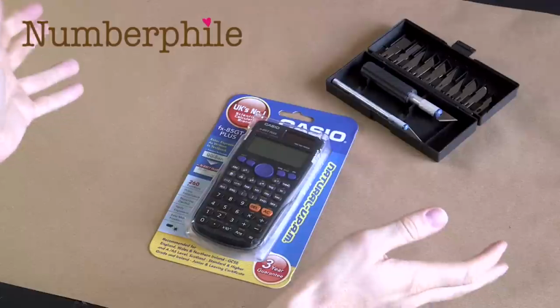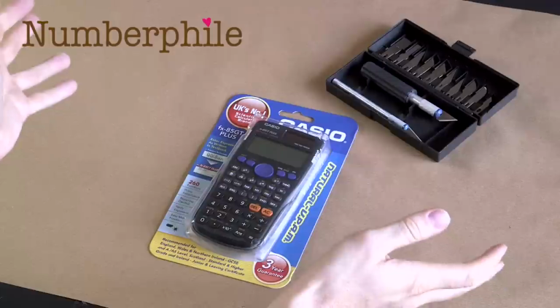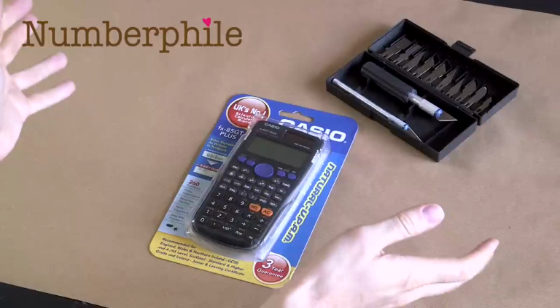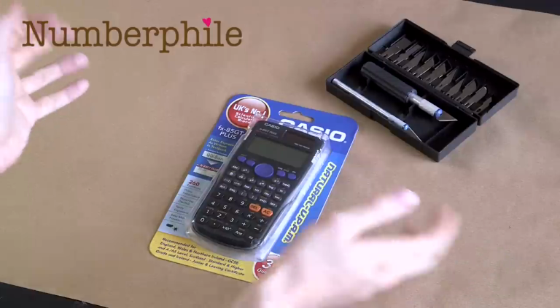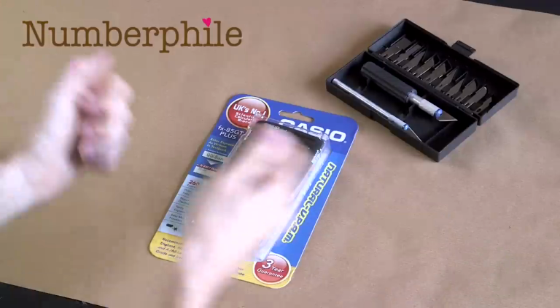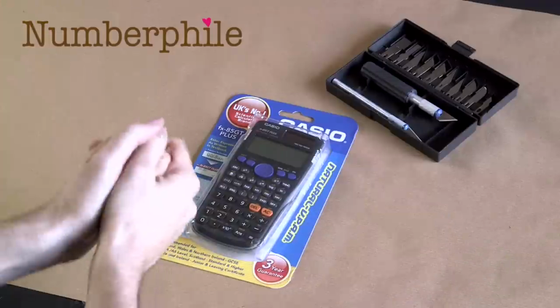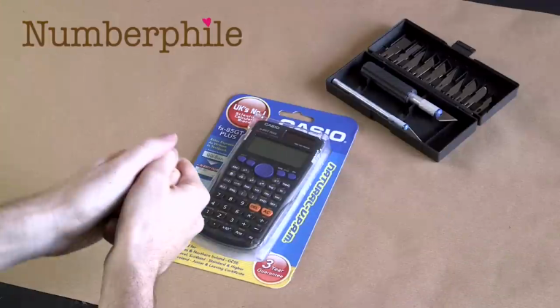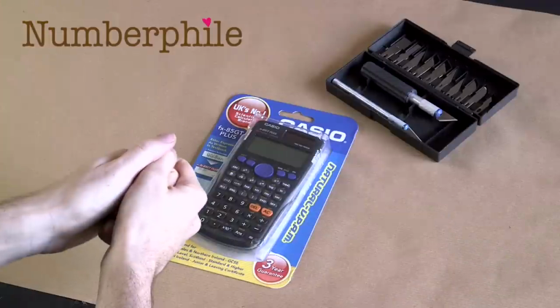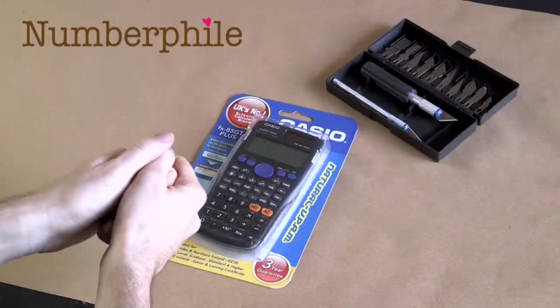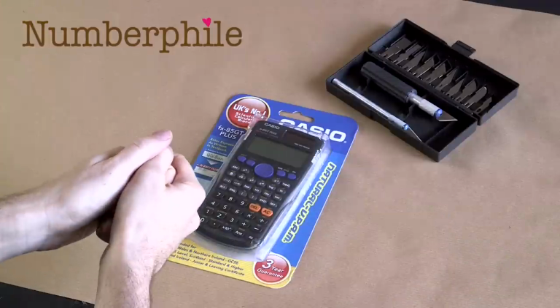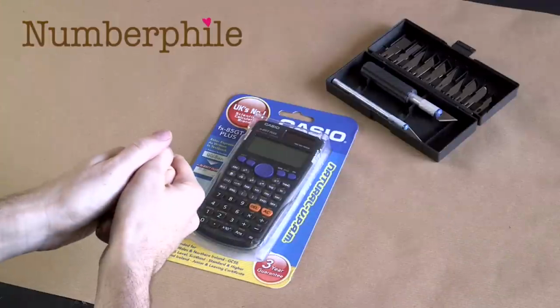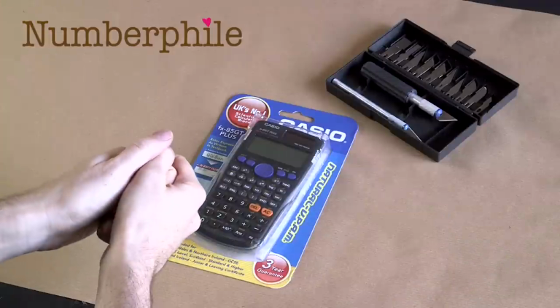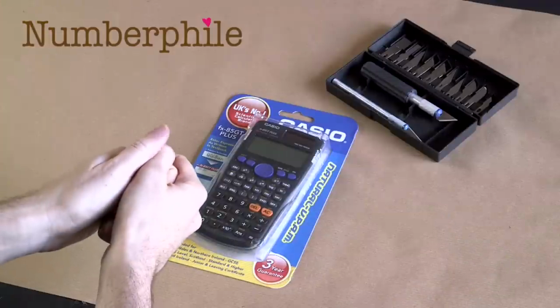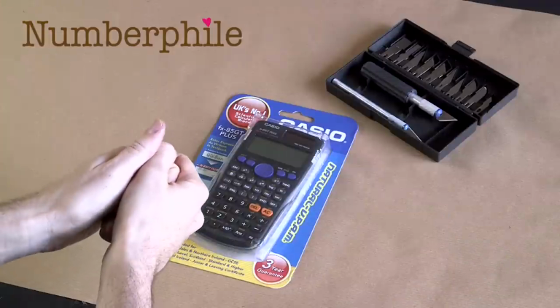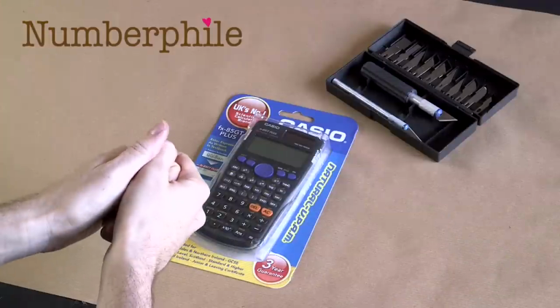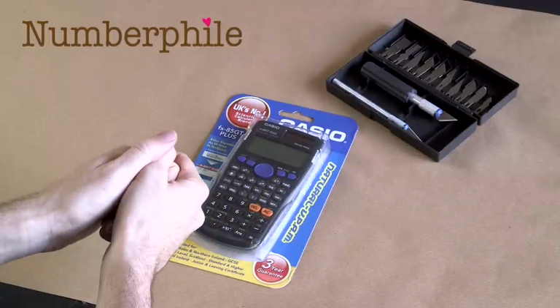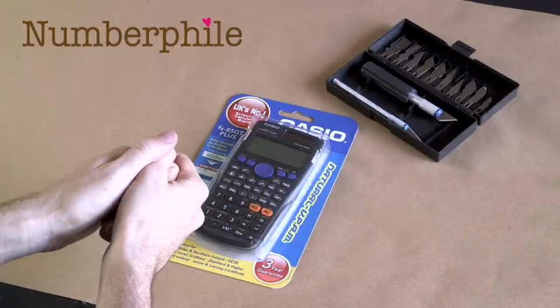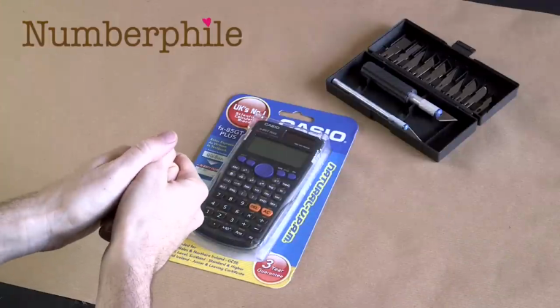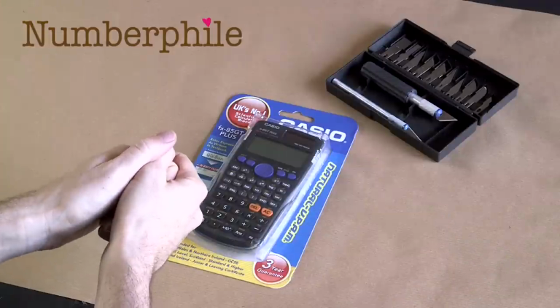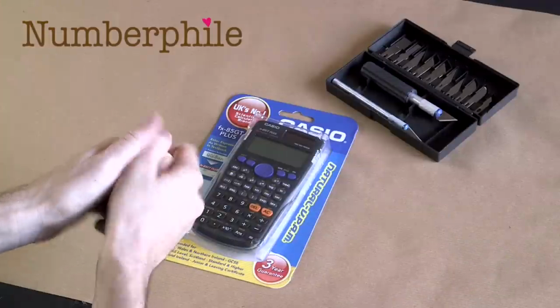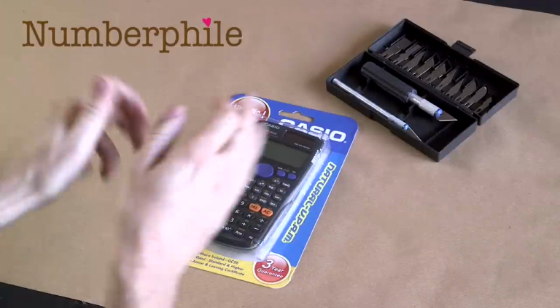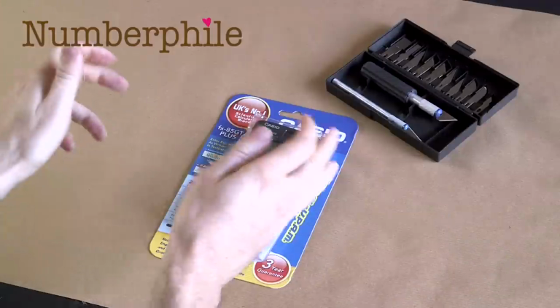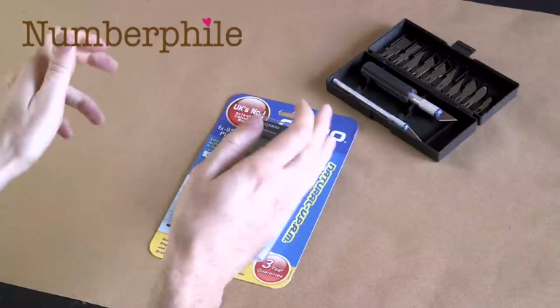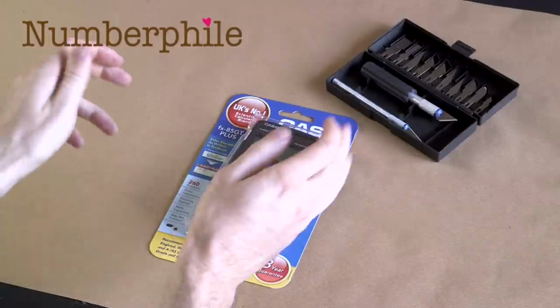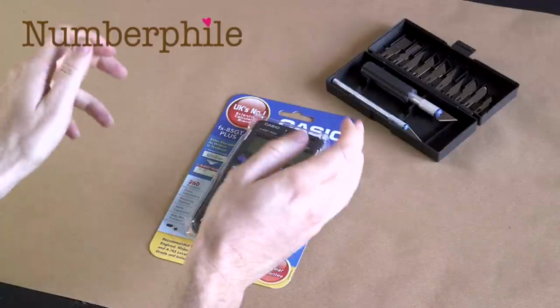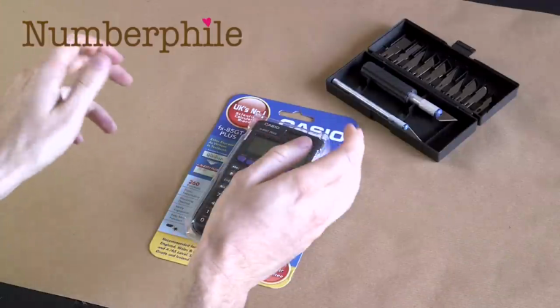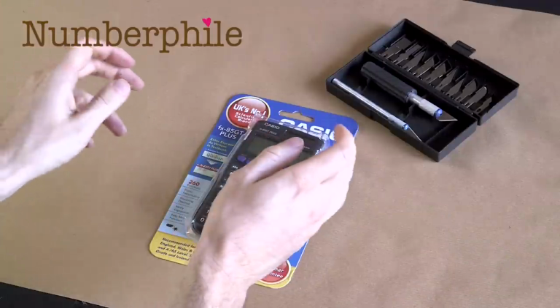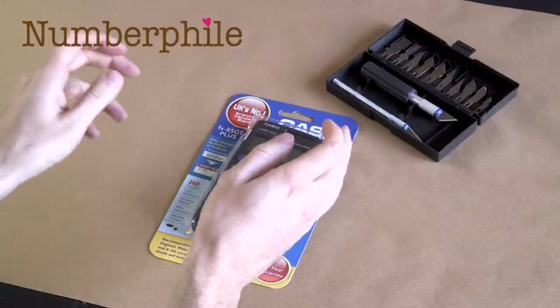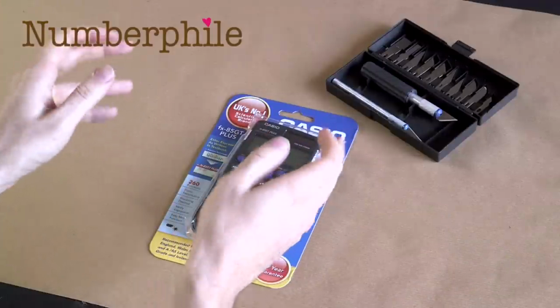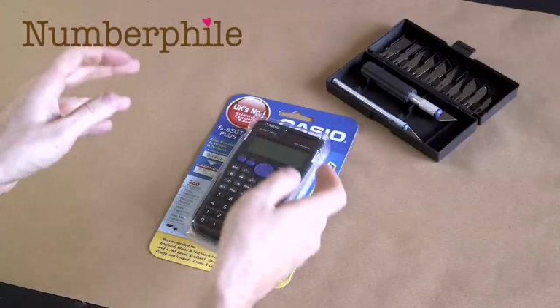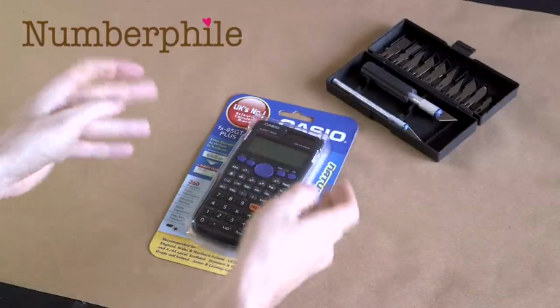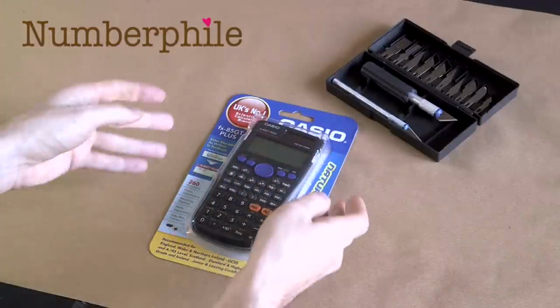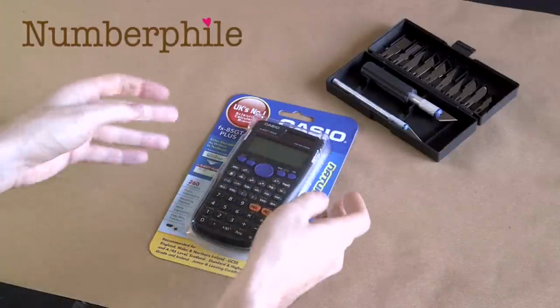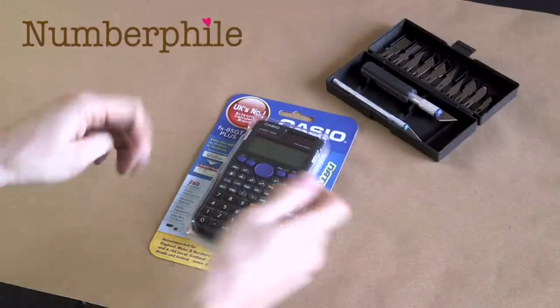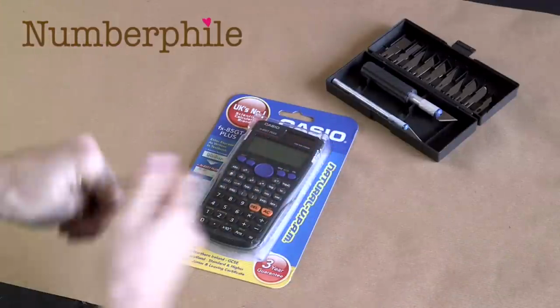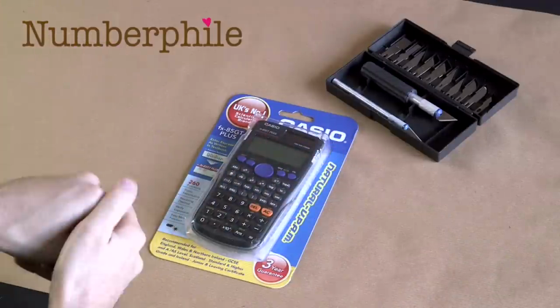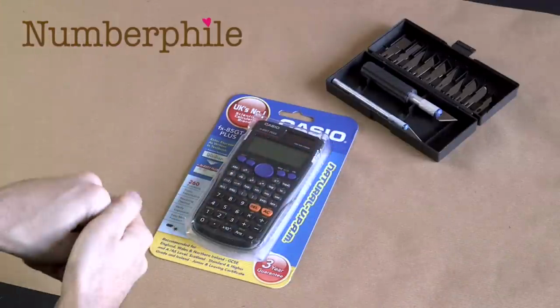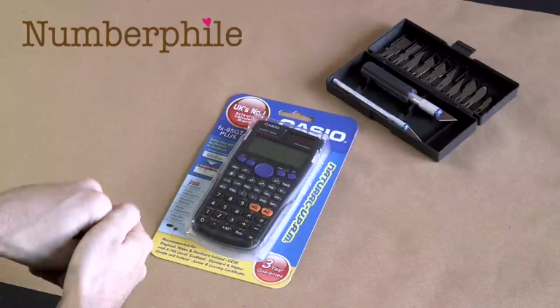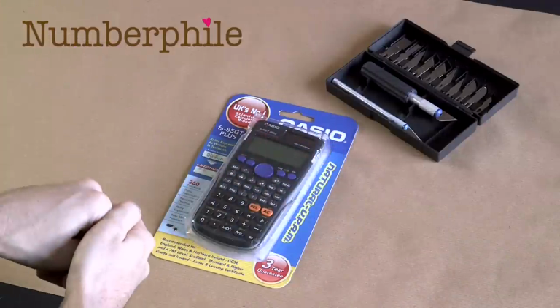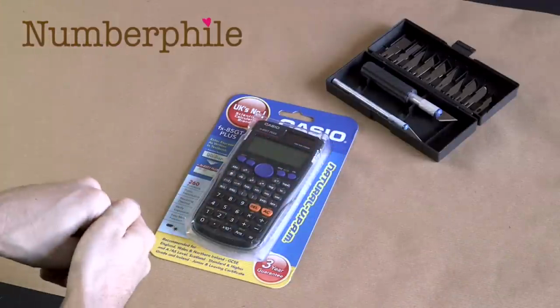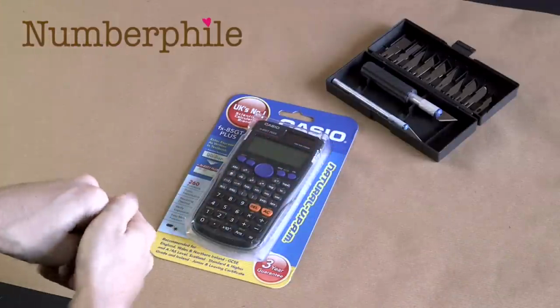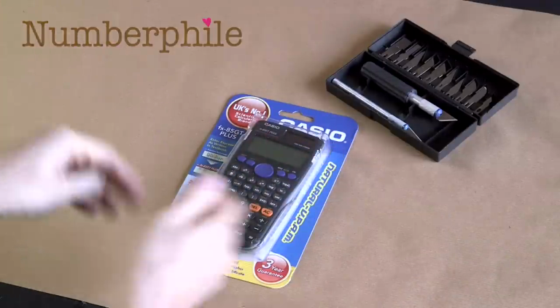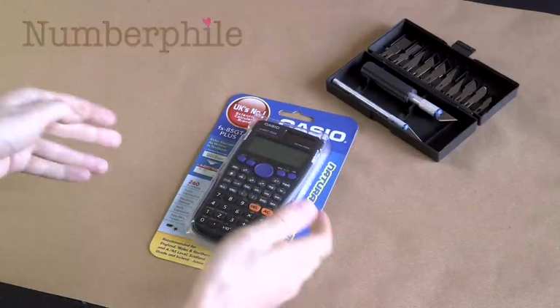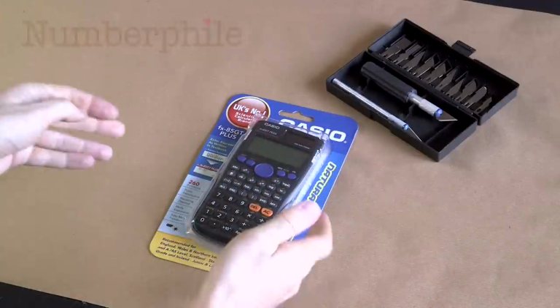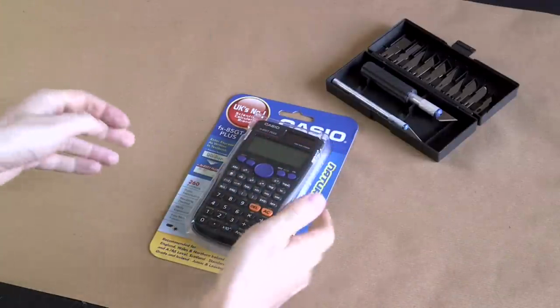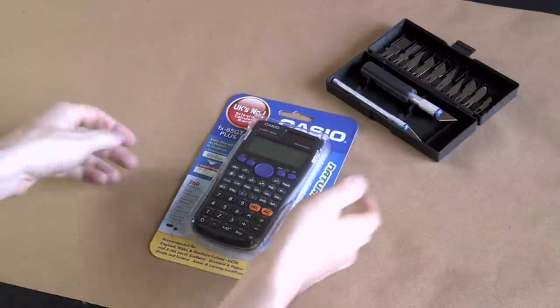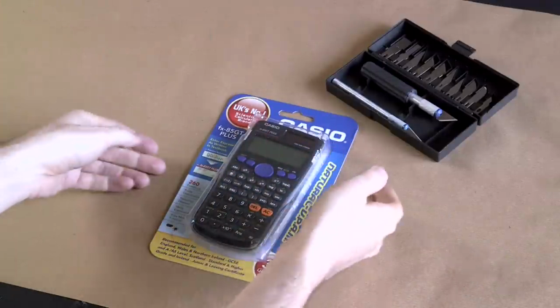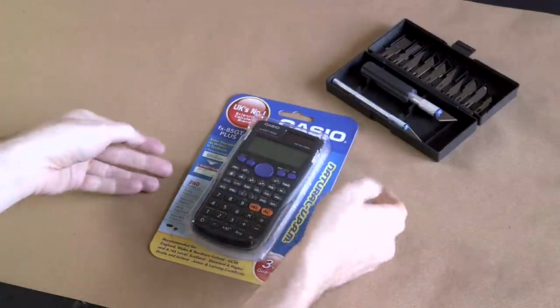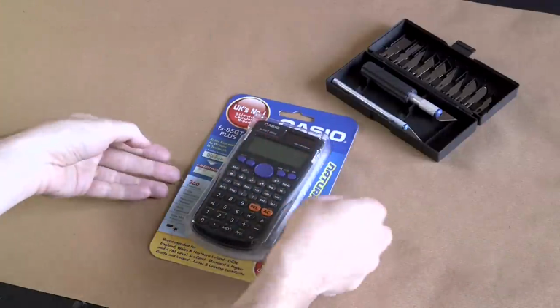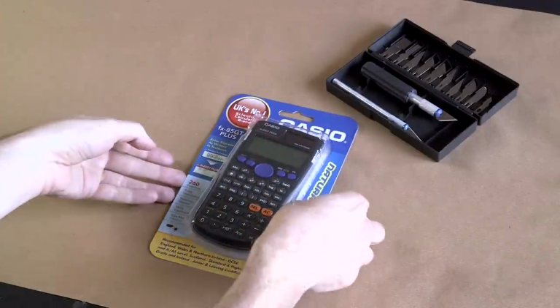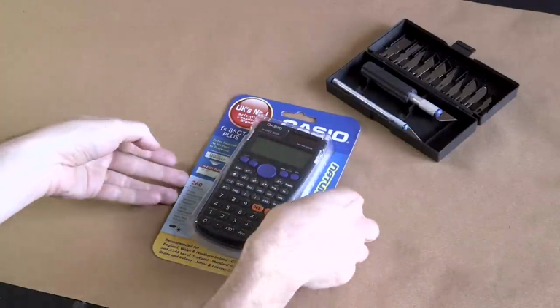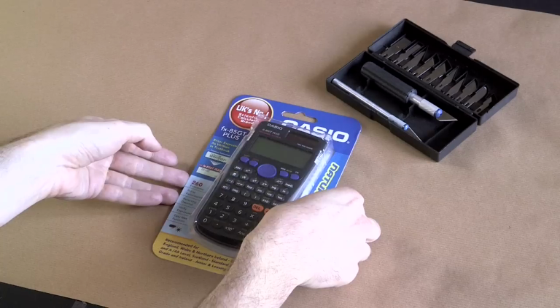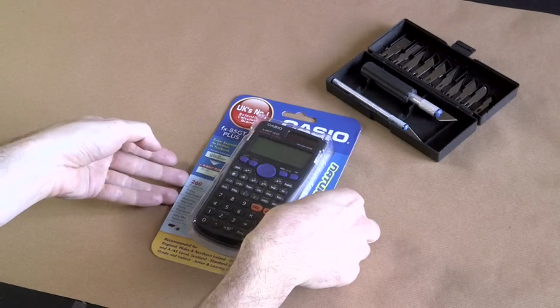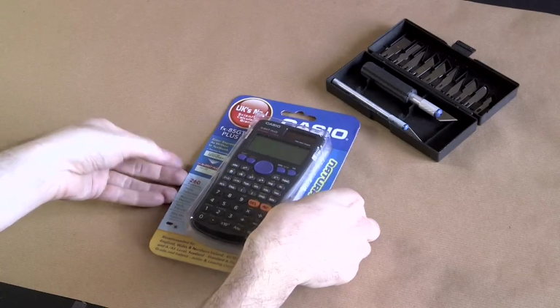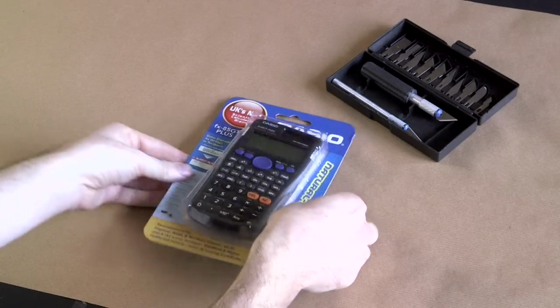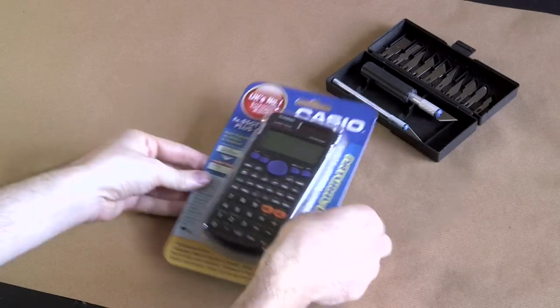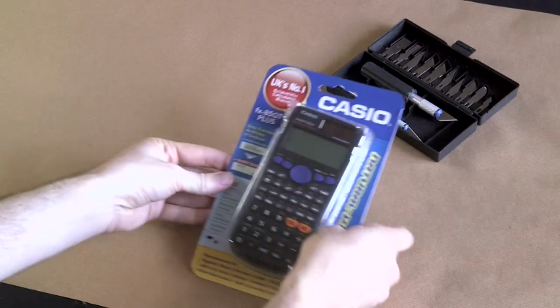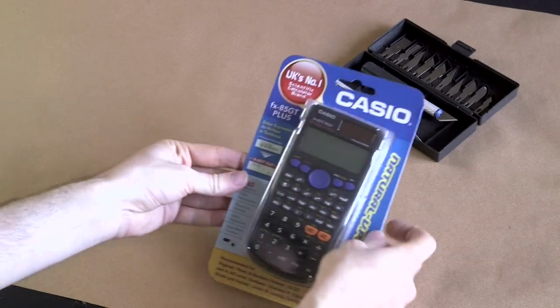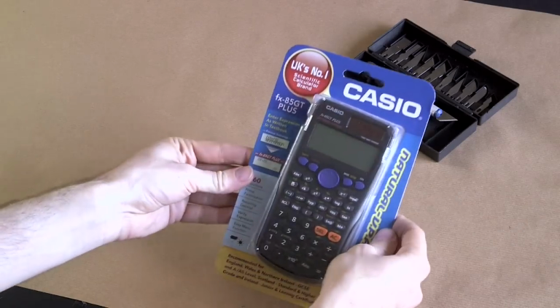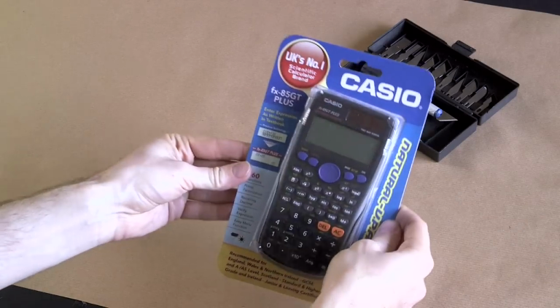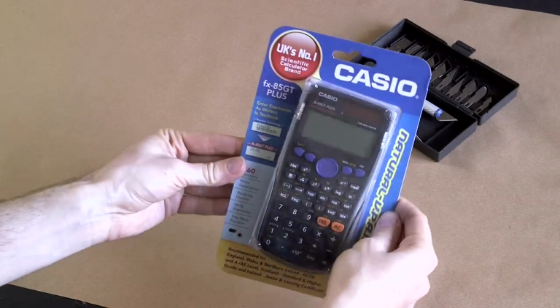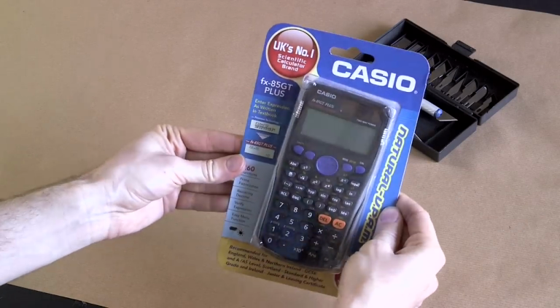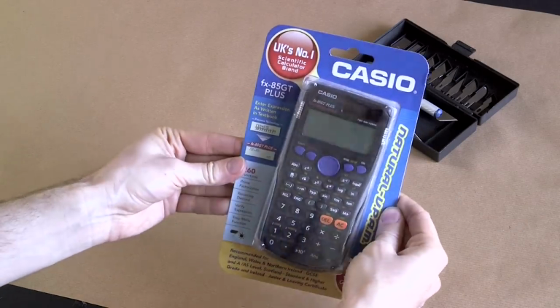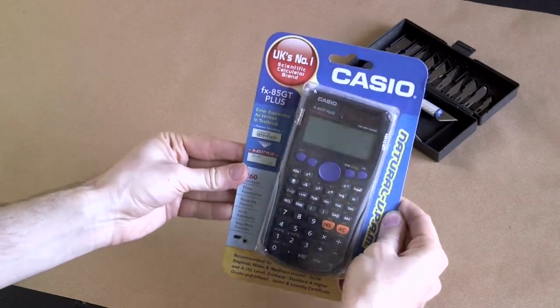Welcome, calculator fanciers, to another Numberphile Calculator Unboxing. I'm Matt Parker, and today I'm going to be looking at this.